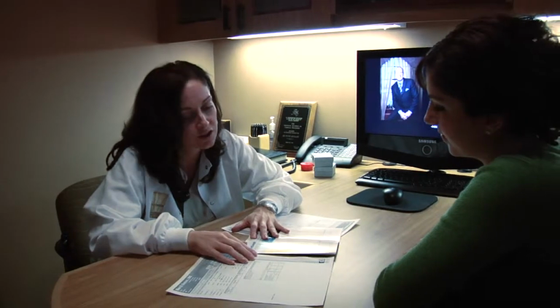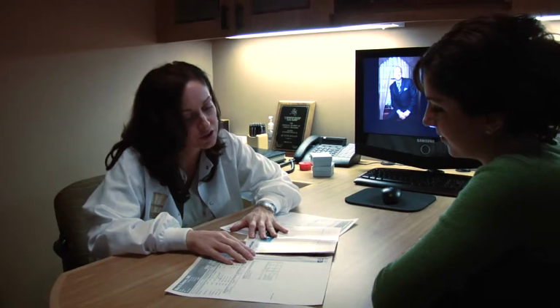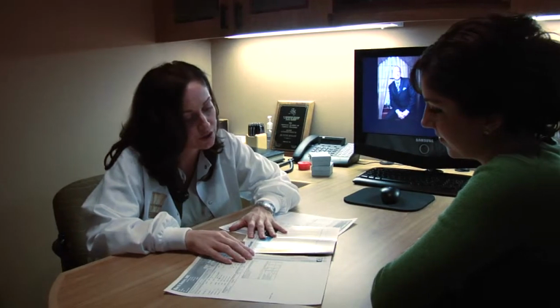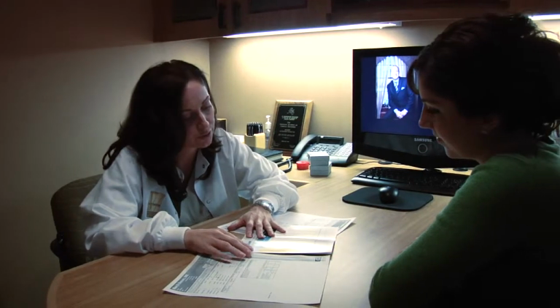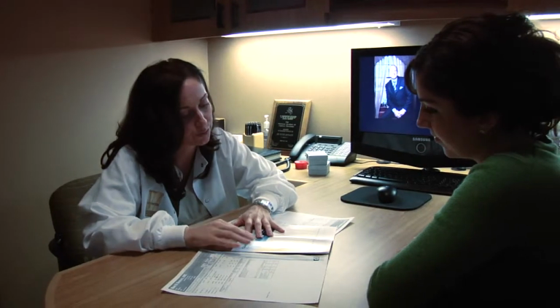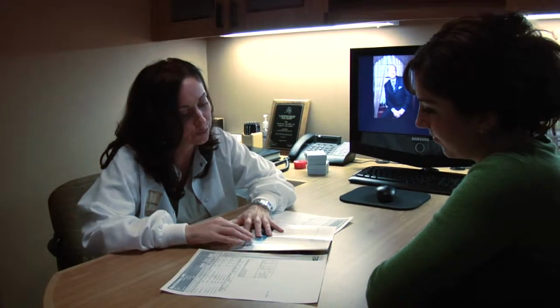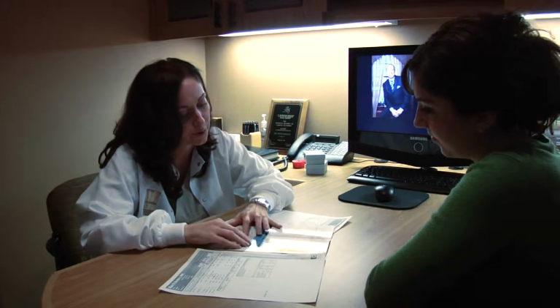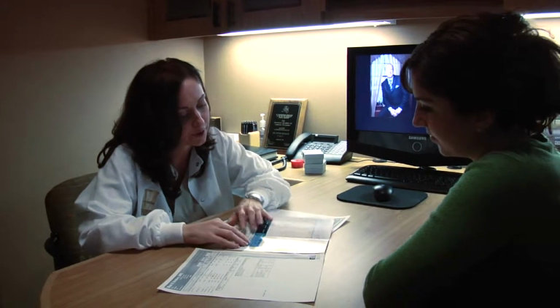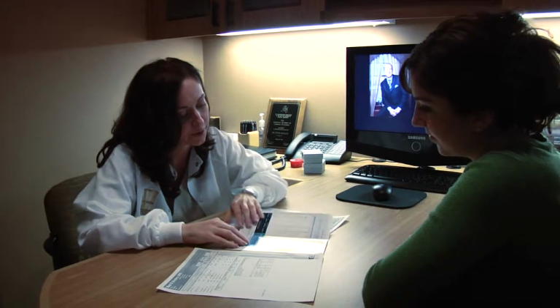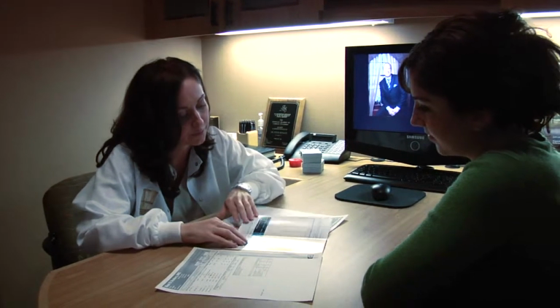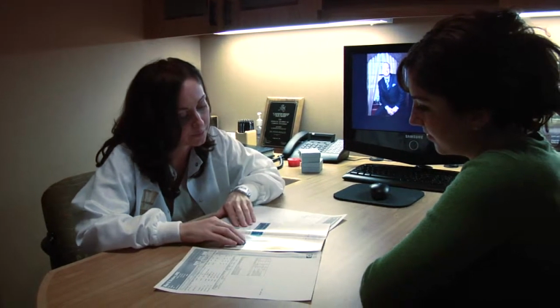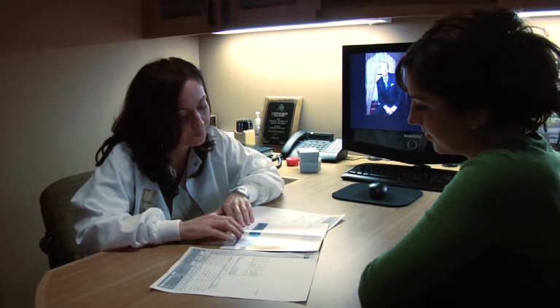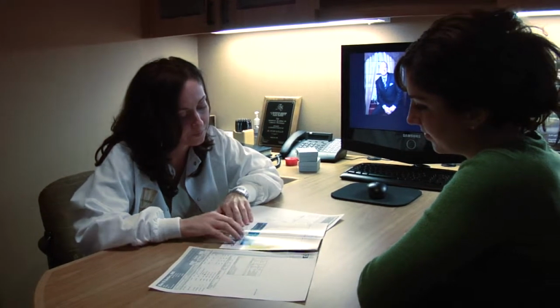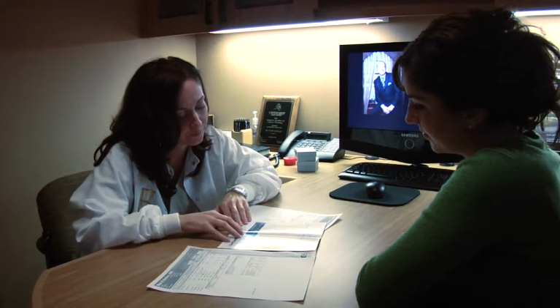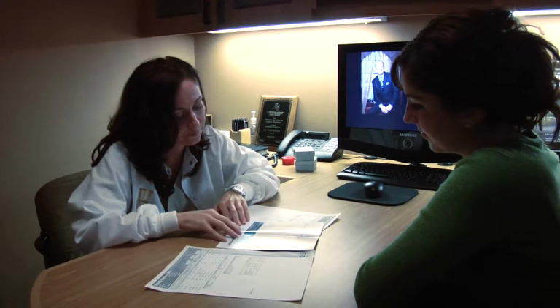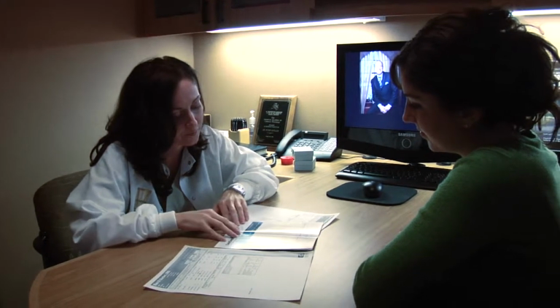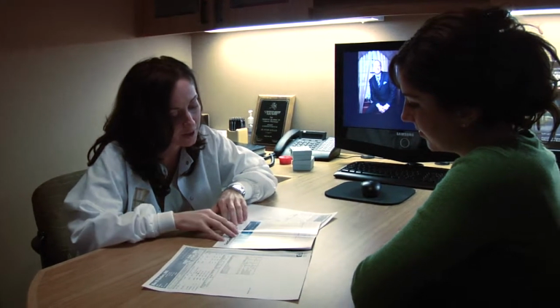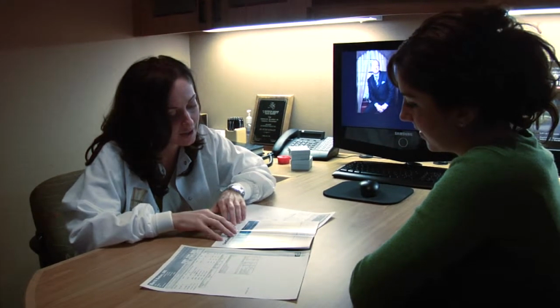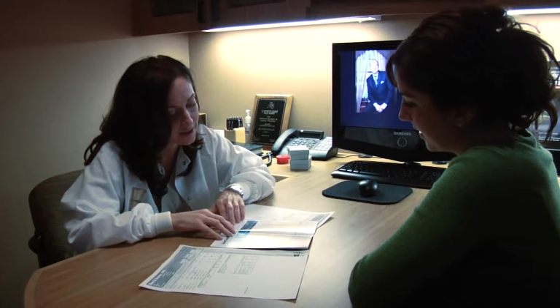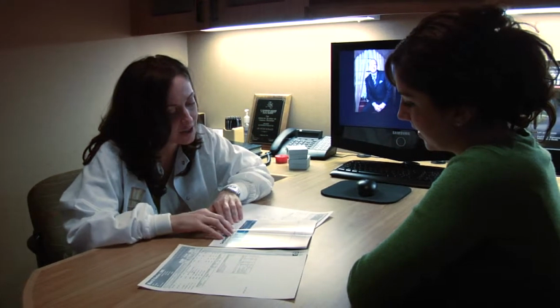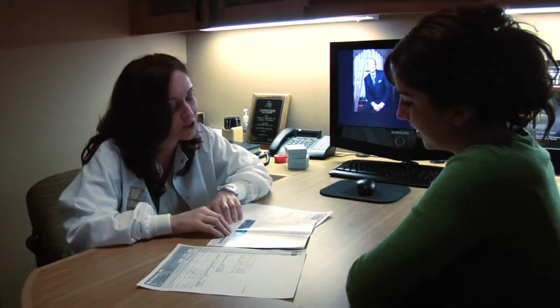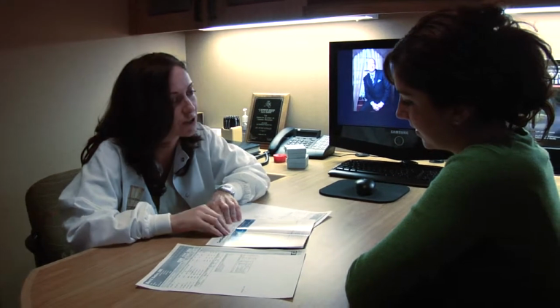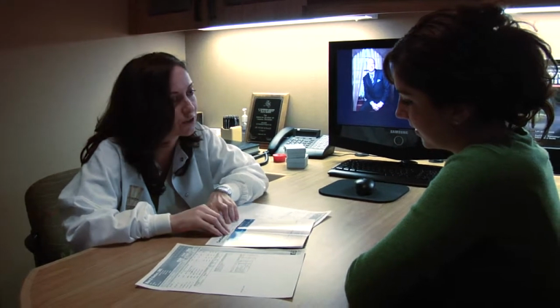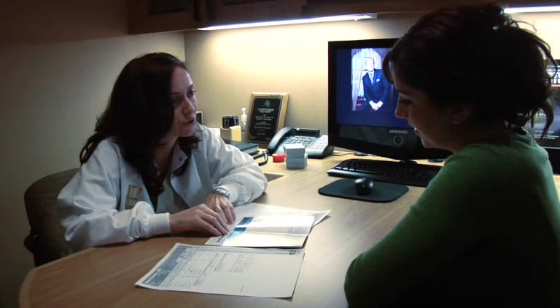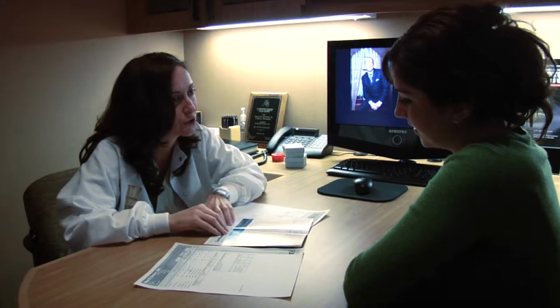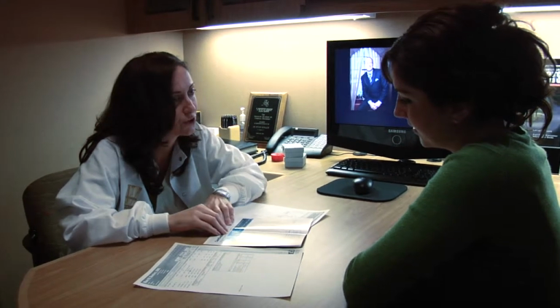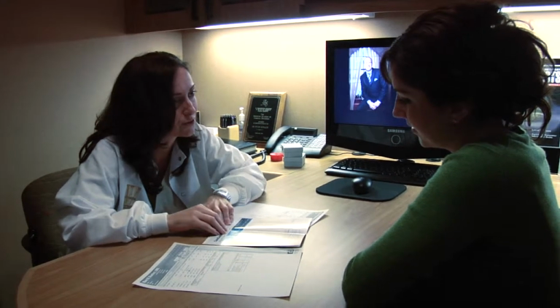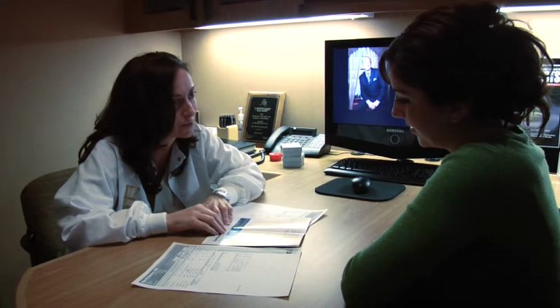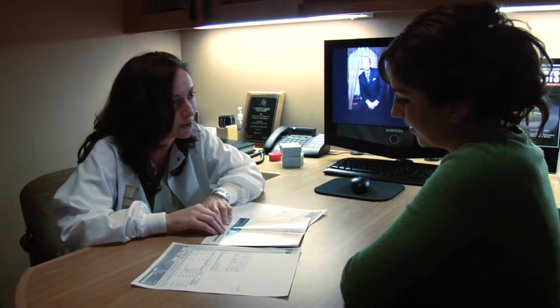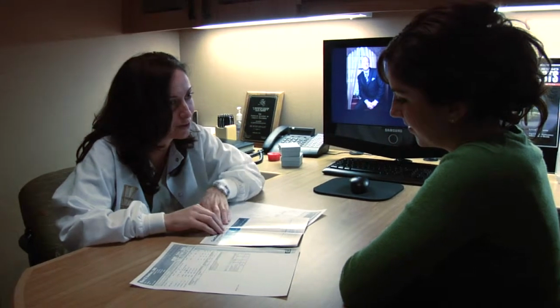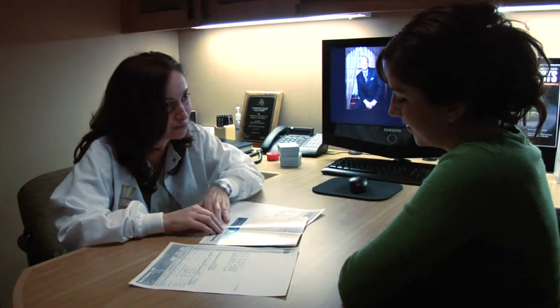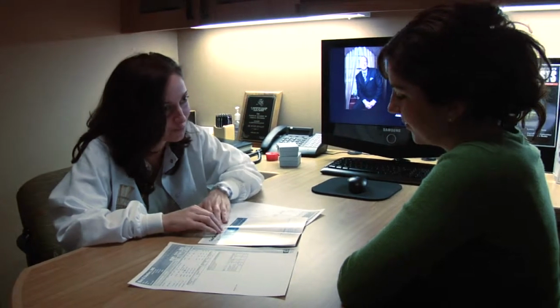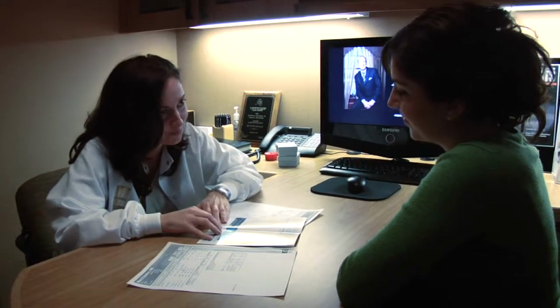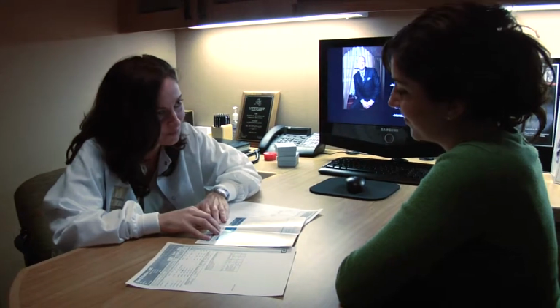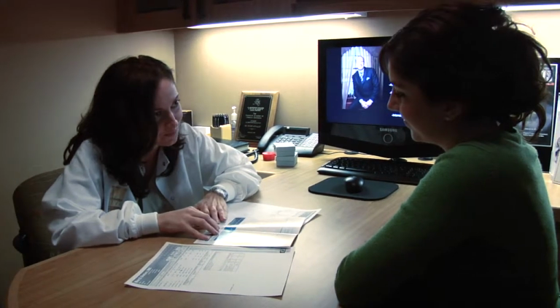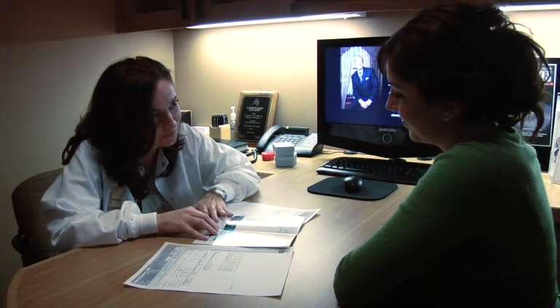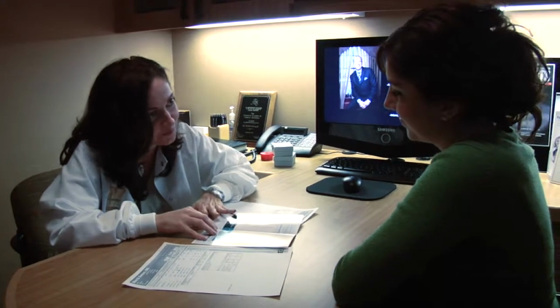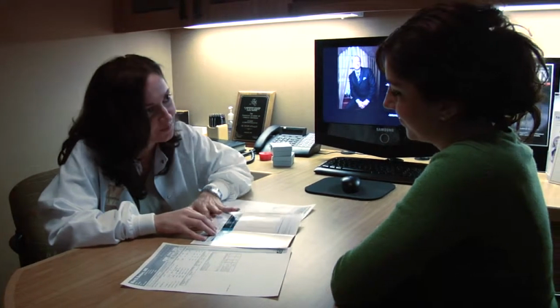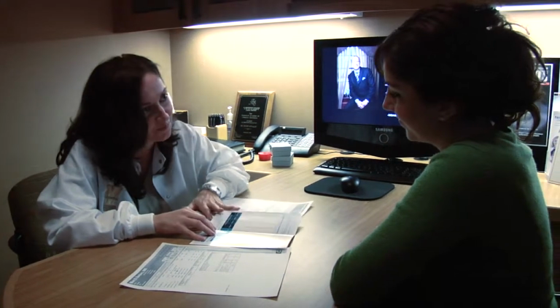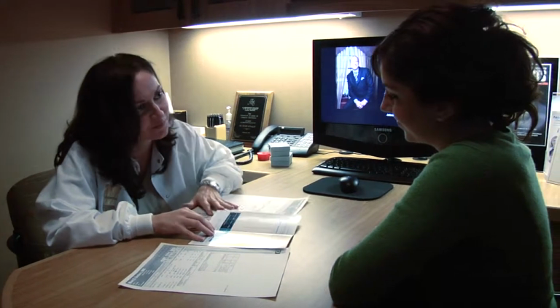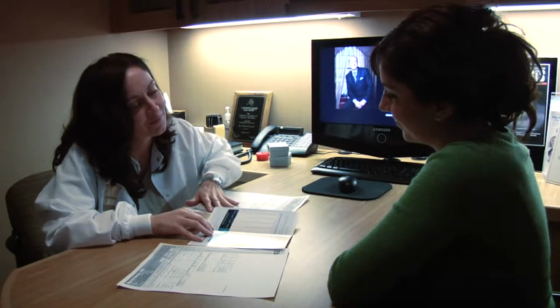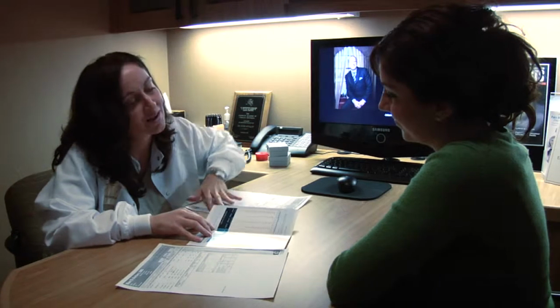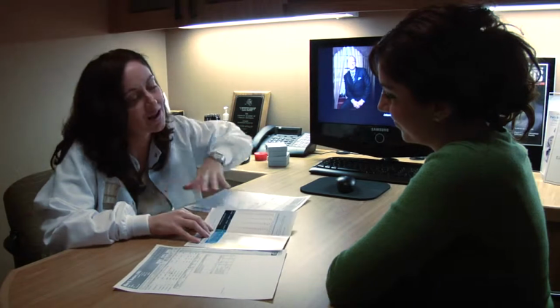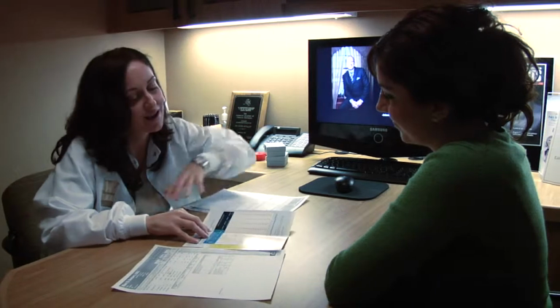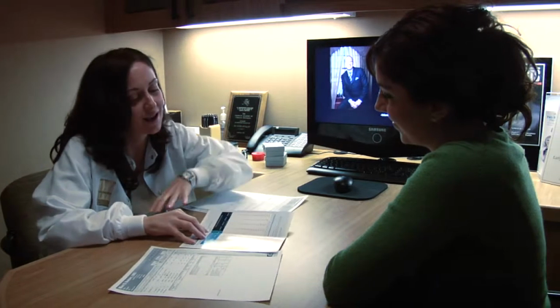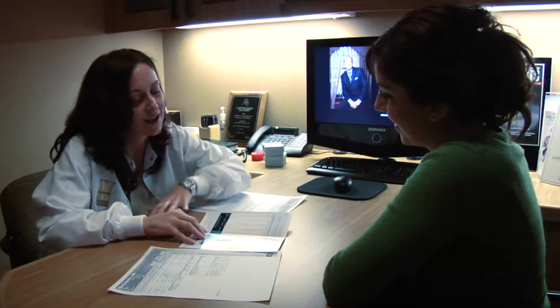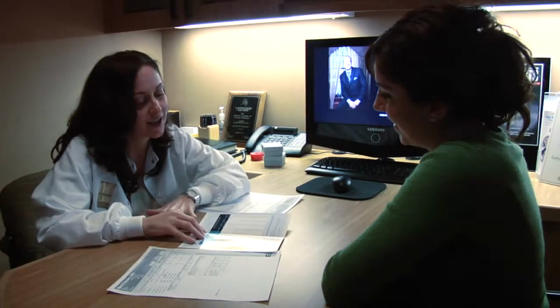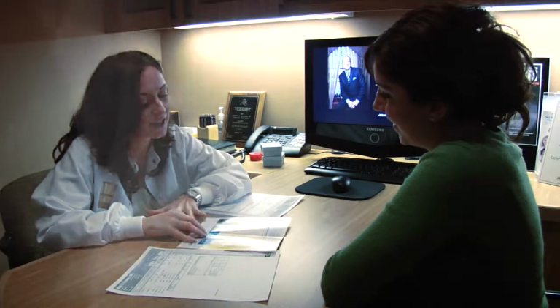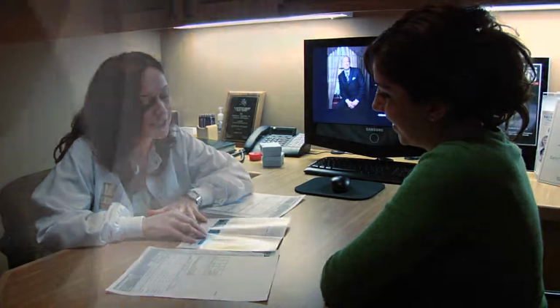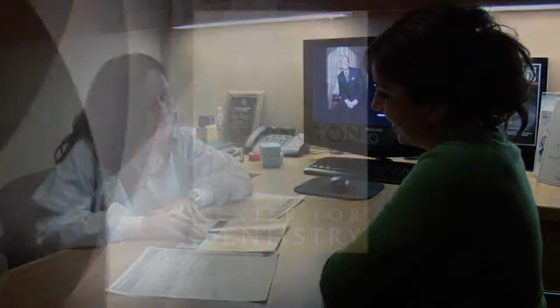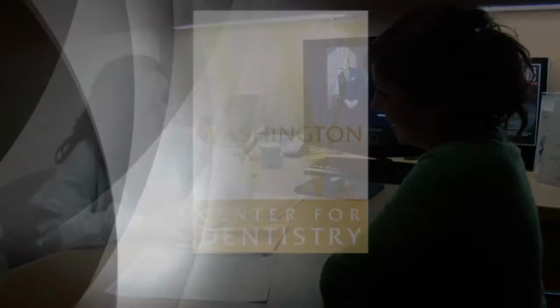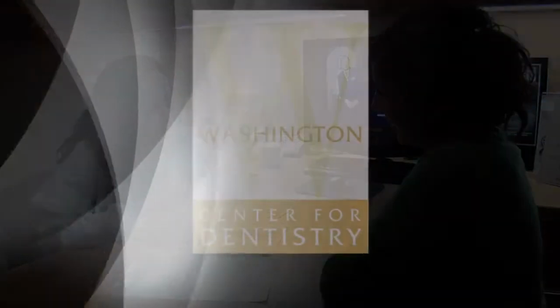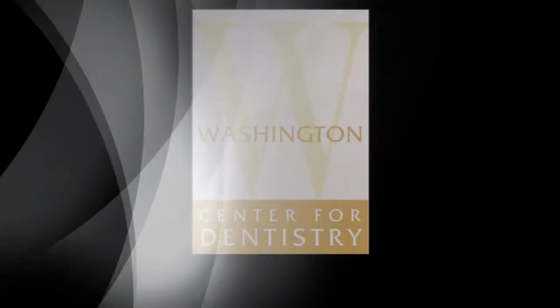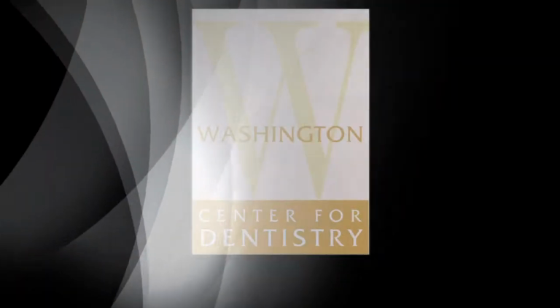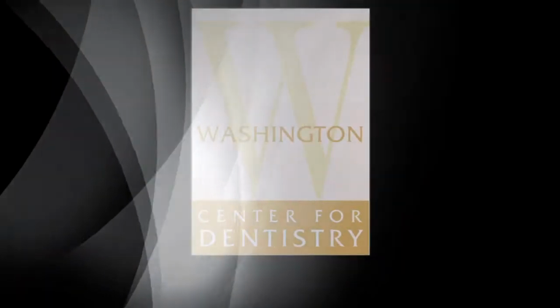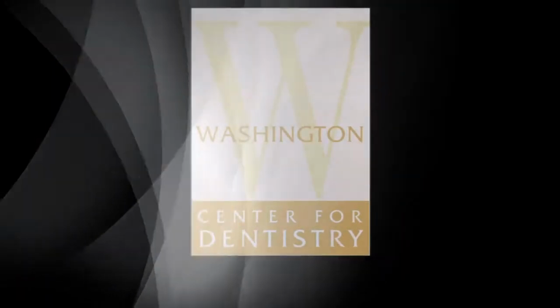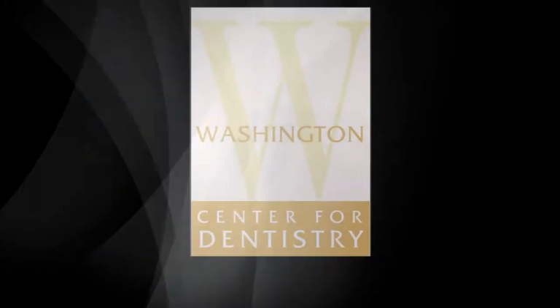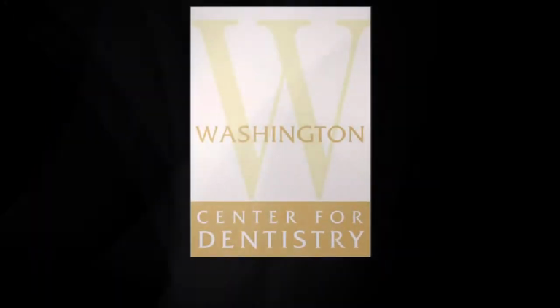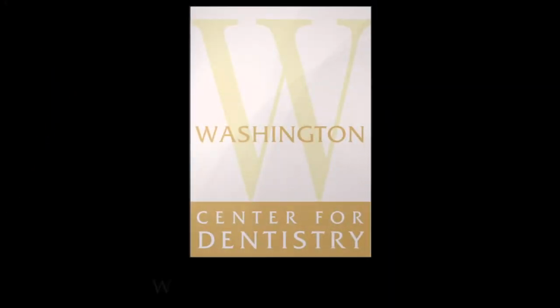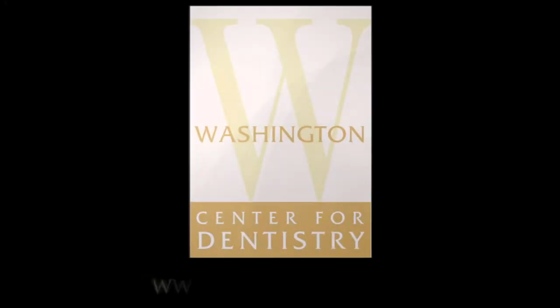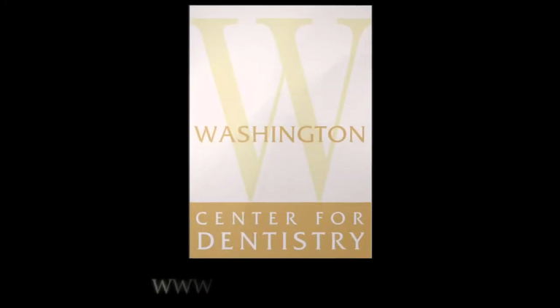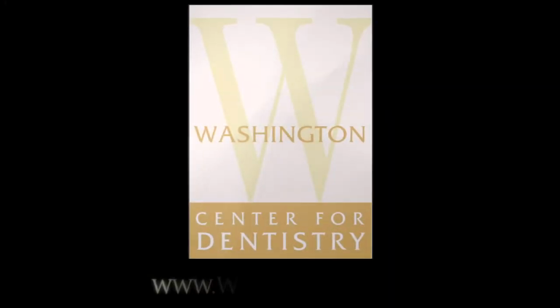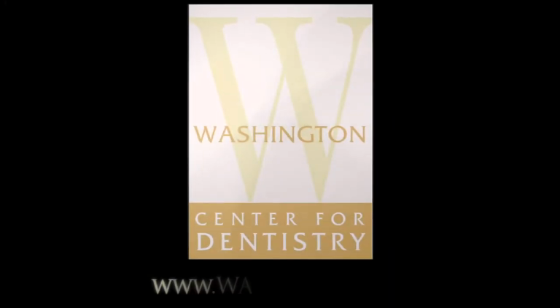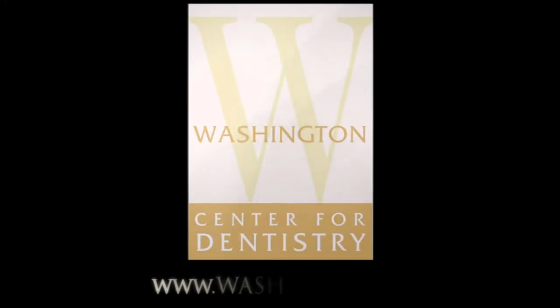After treatment, the dentist develops a home care plan to ensure the implants, teeth, and gums remain healthy for a long time.